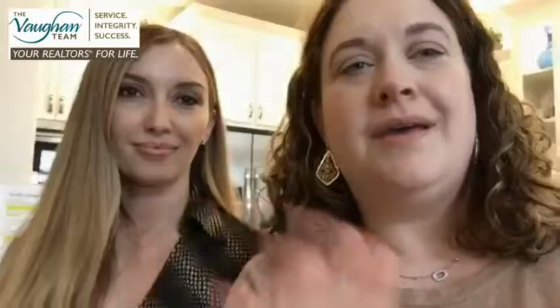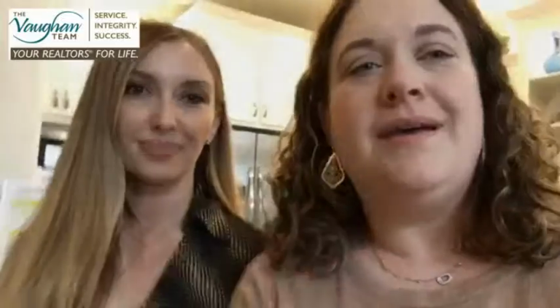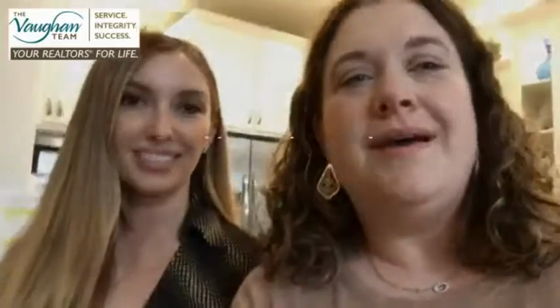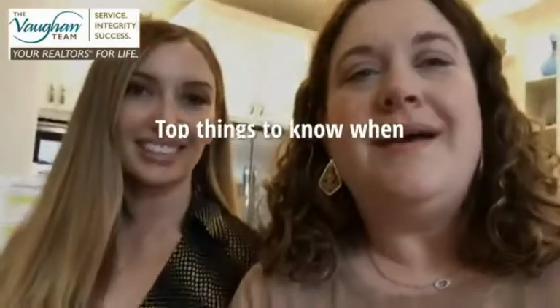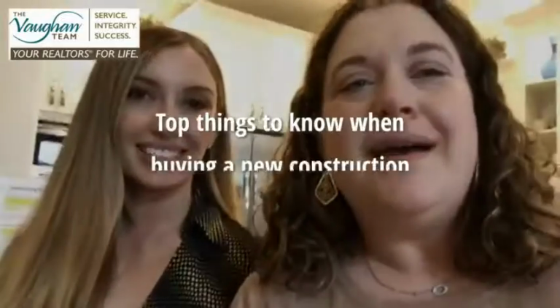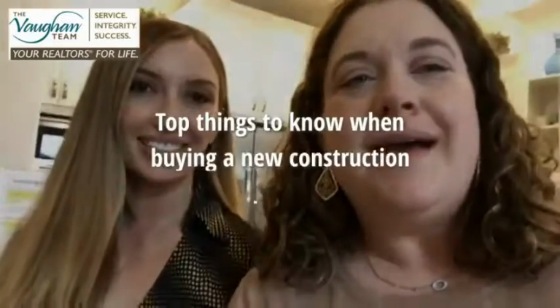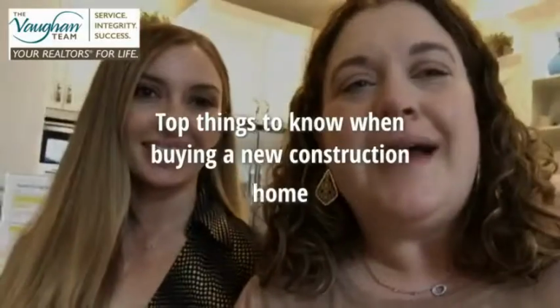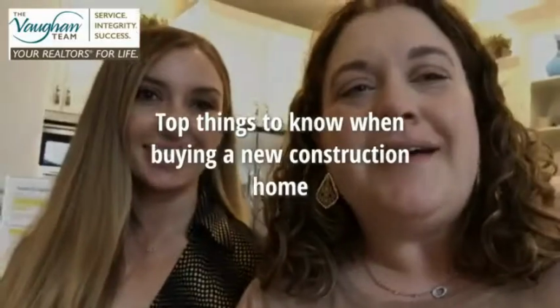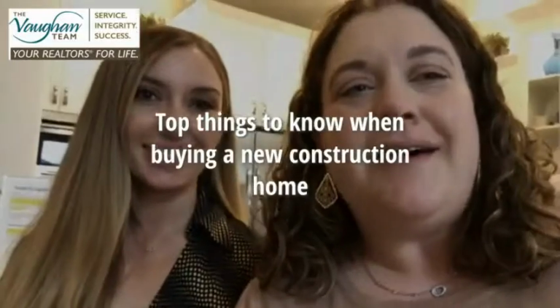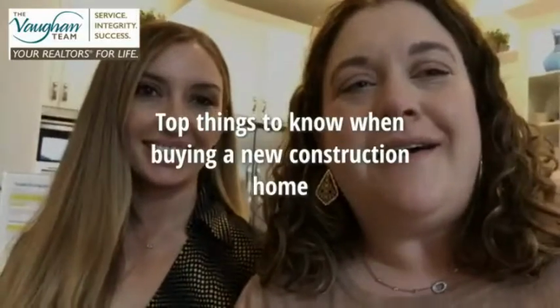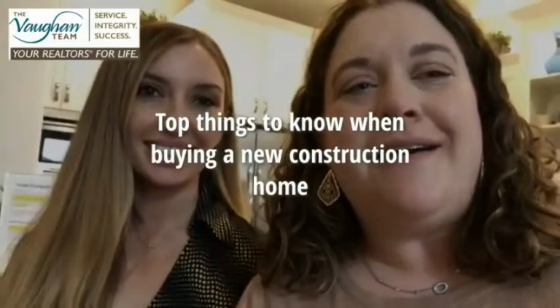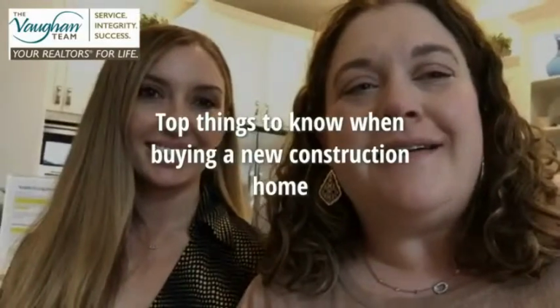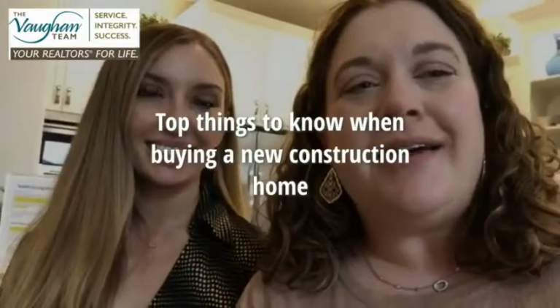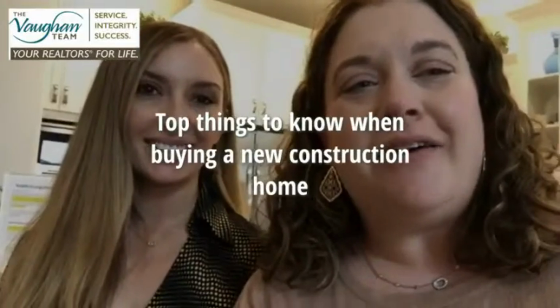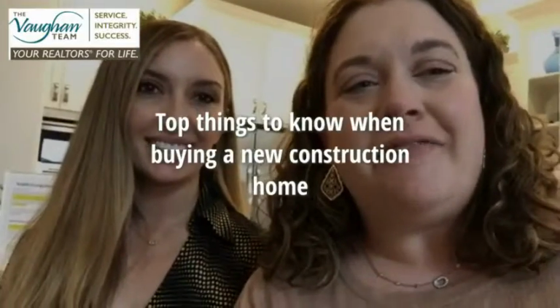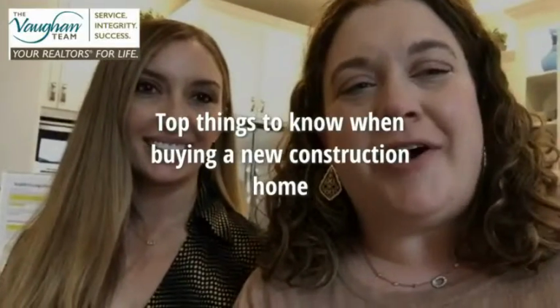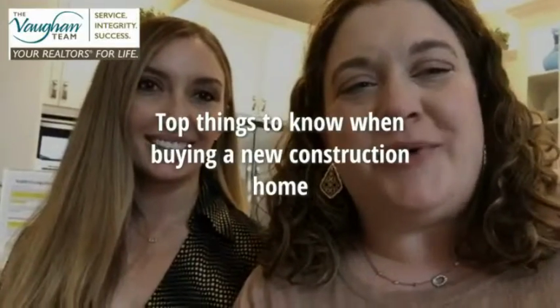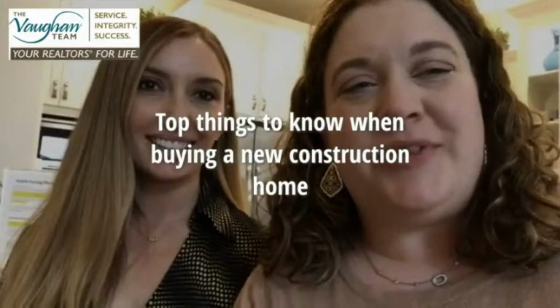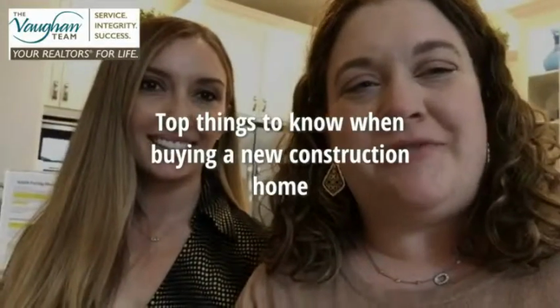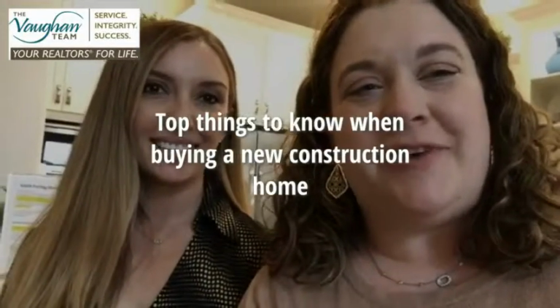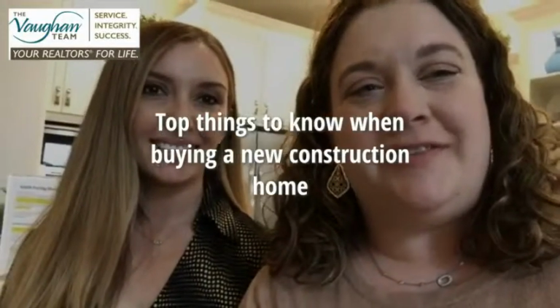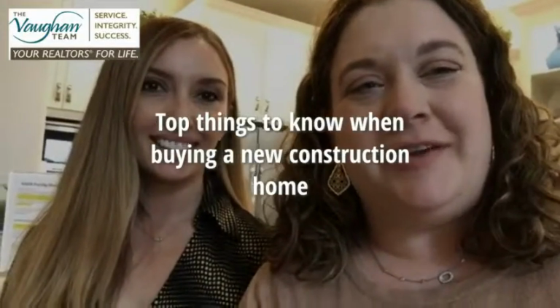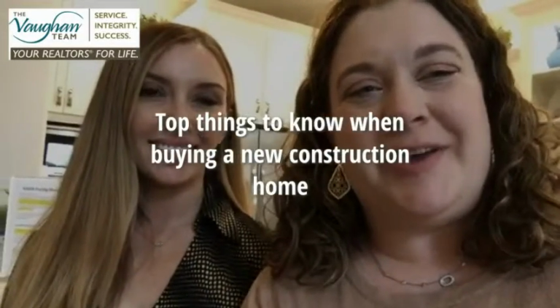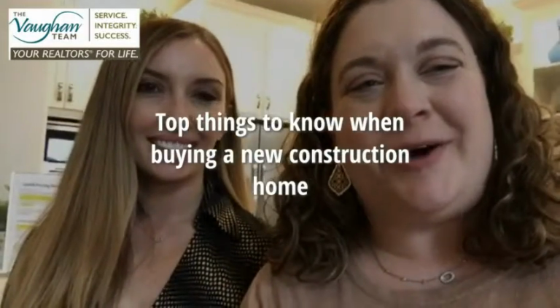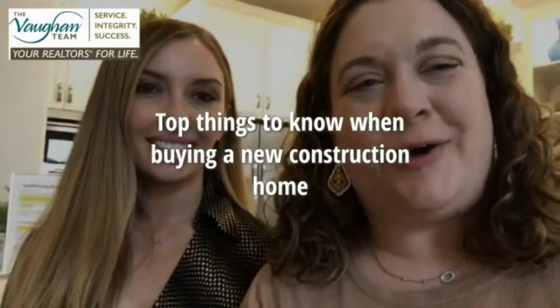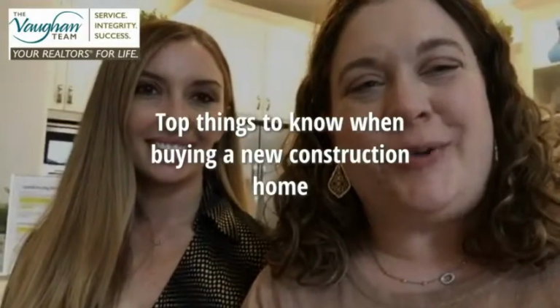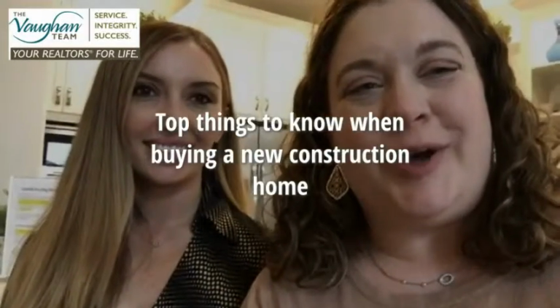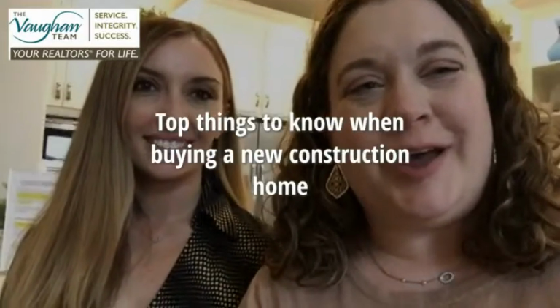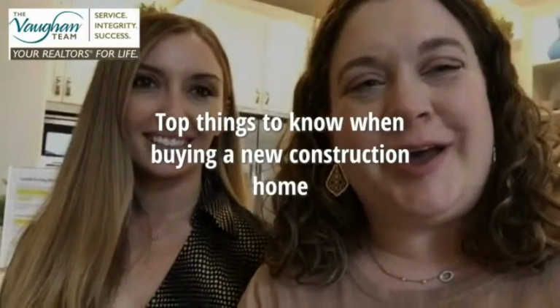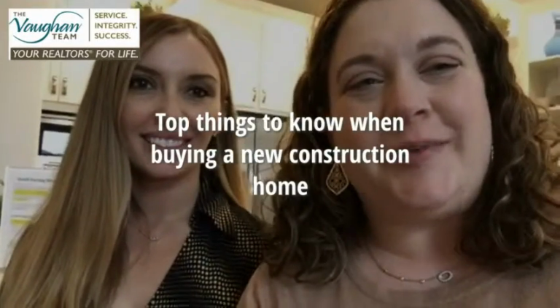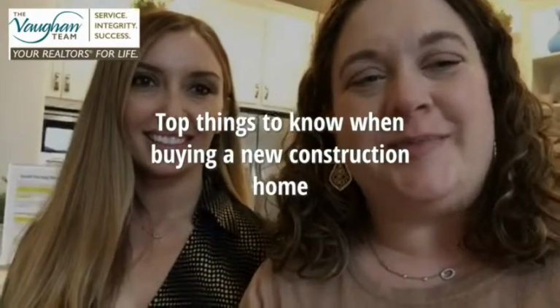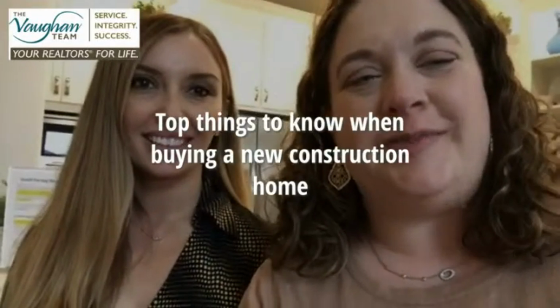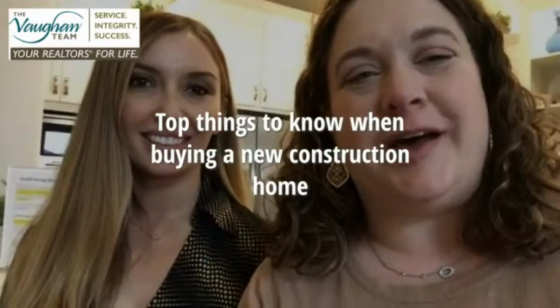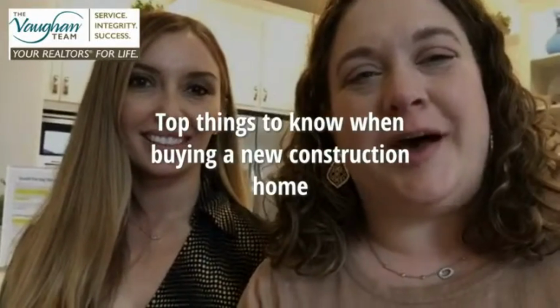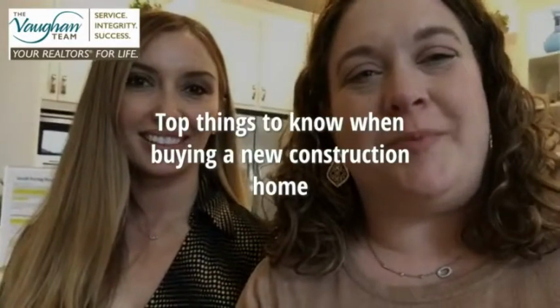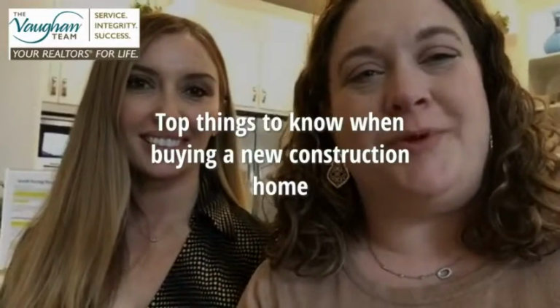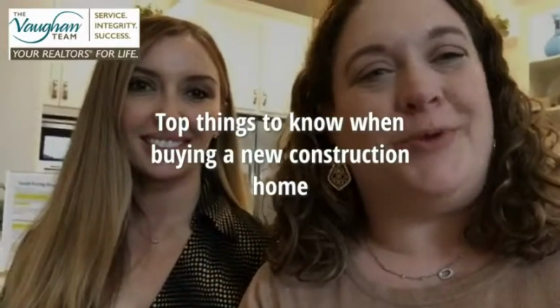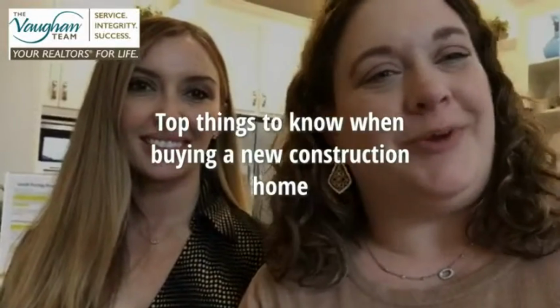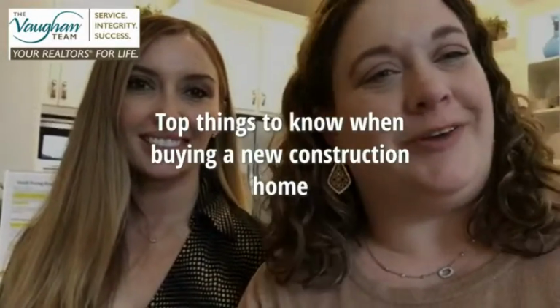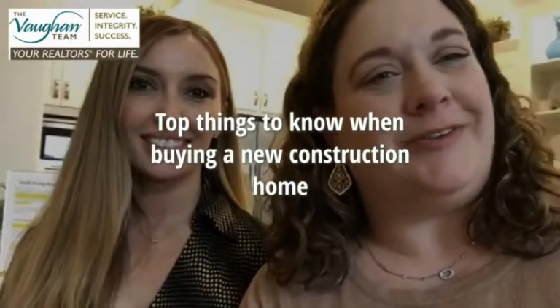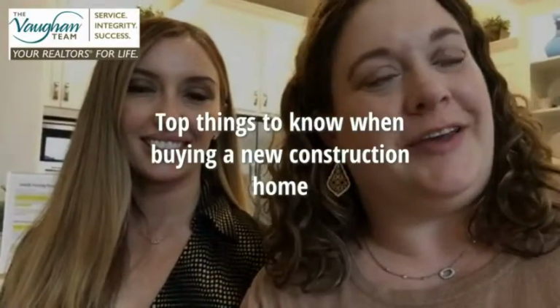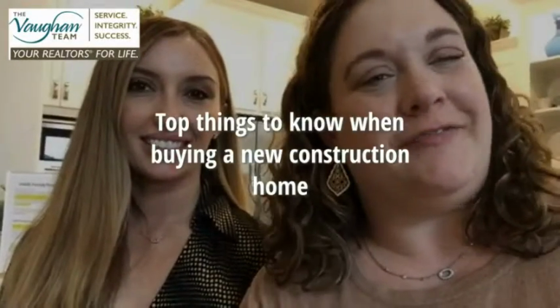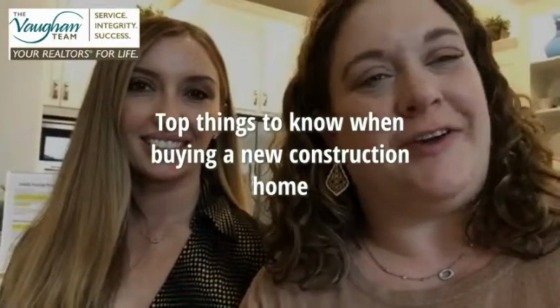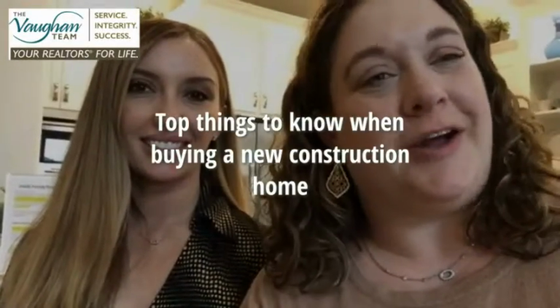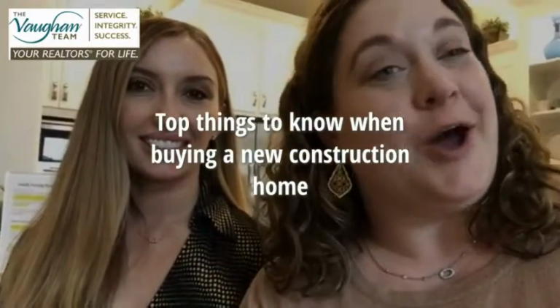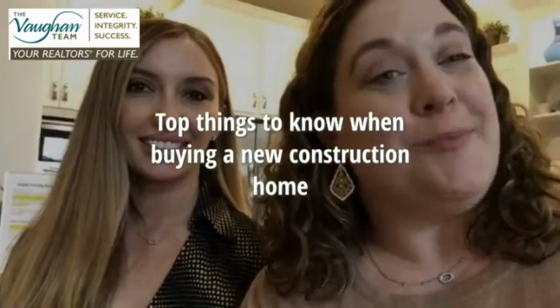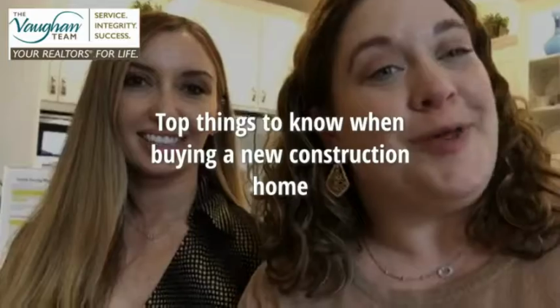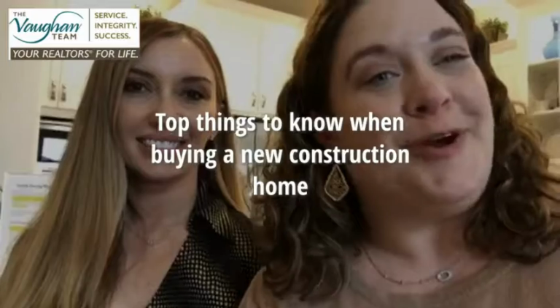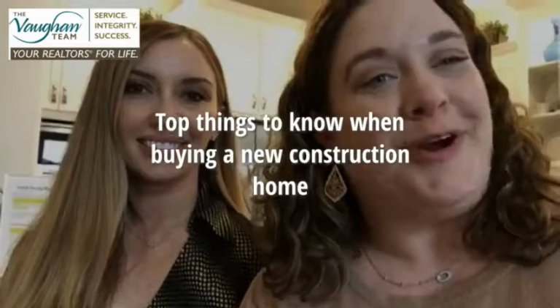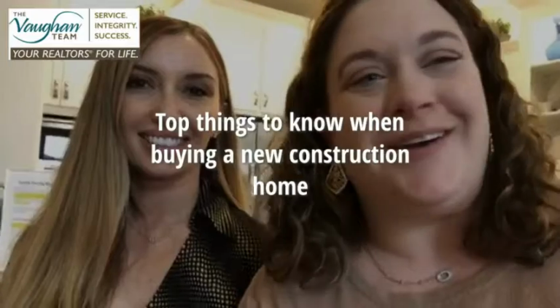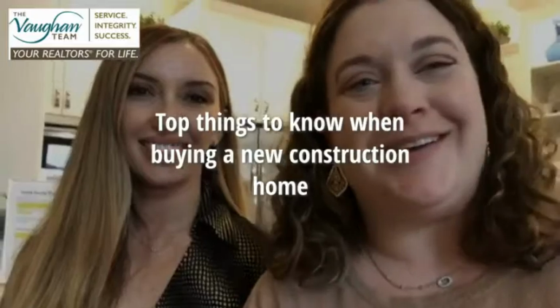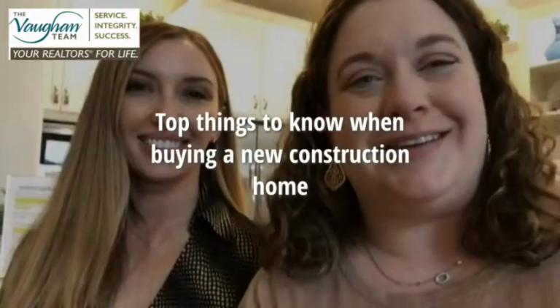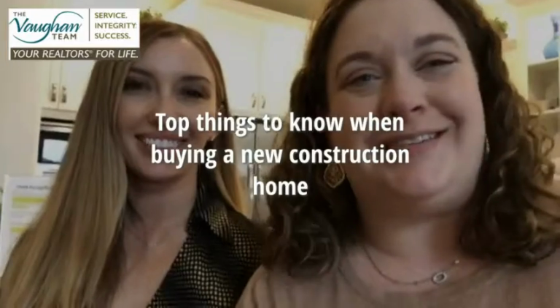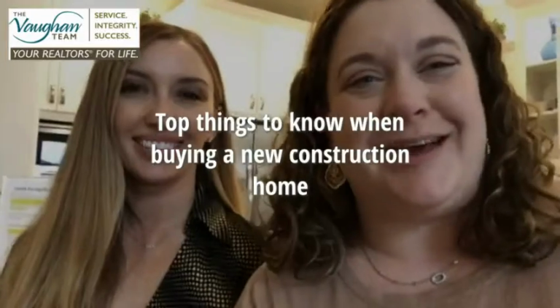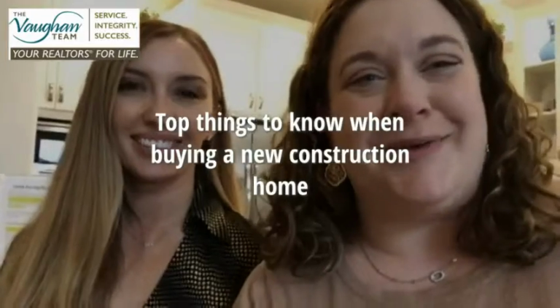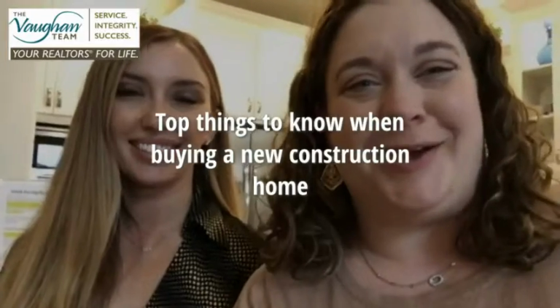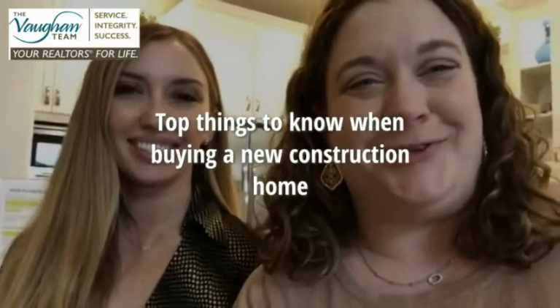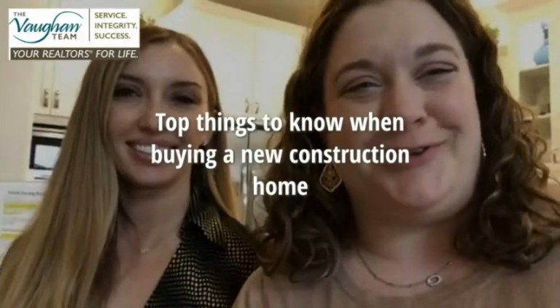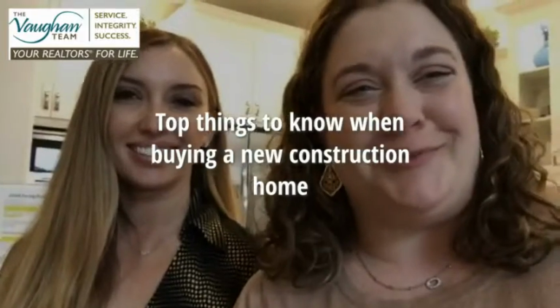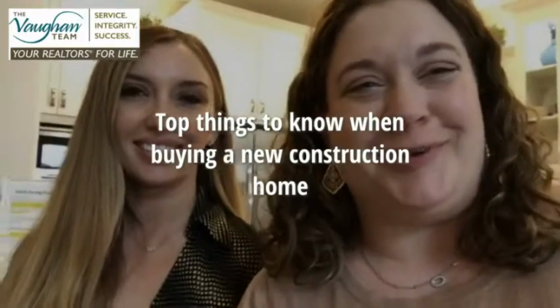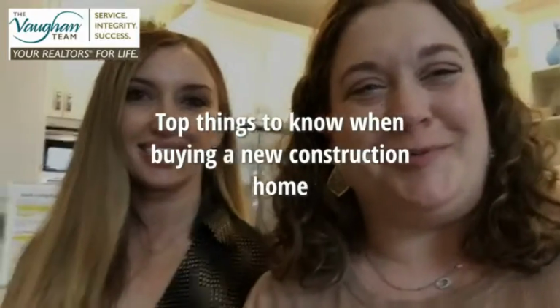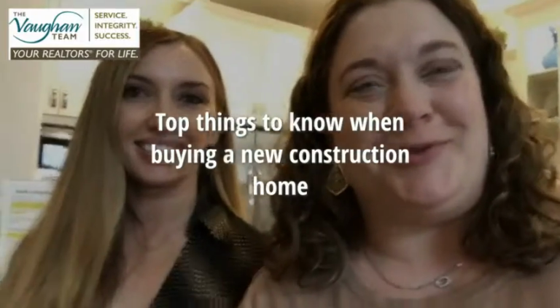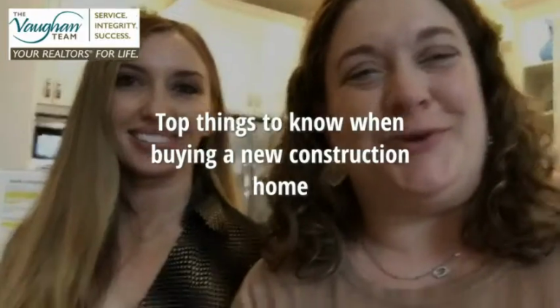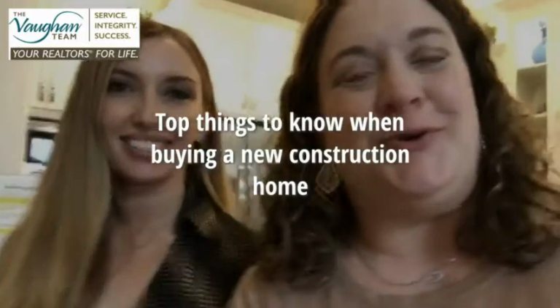Hey y'all, Kelly Vaughn with the Vaughn Team at Keller Williams, your real estate fairy godmother, because I make your dreams come true.